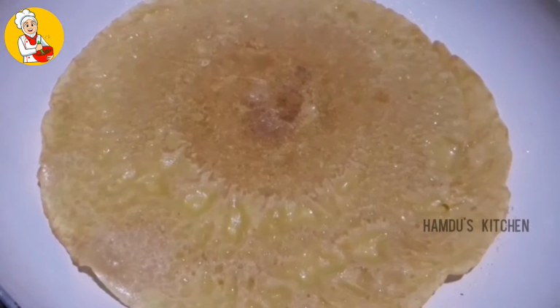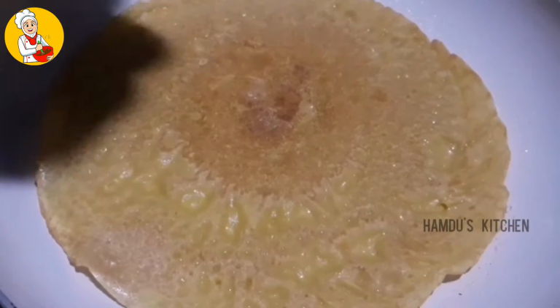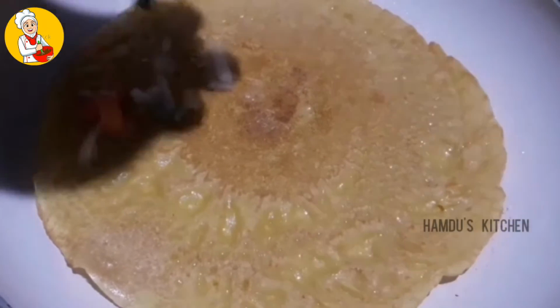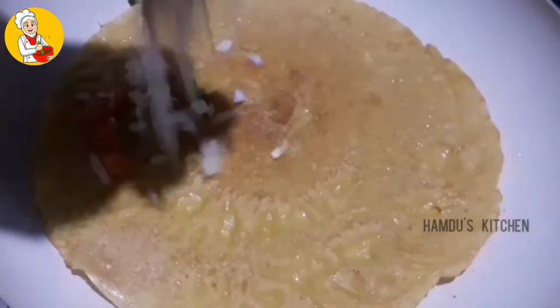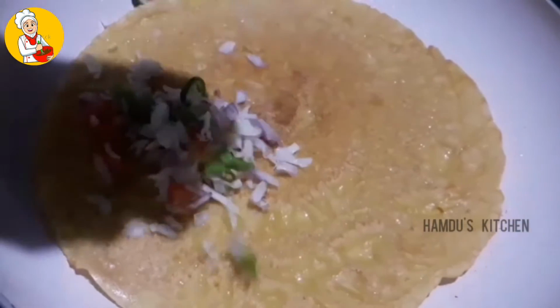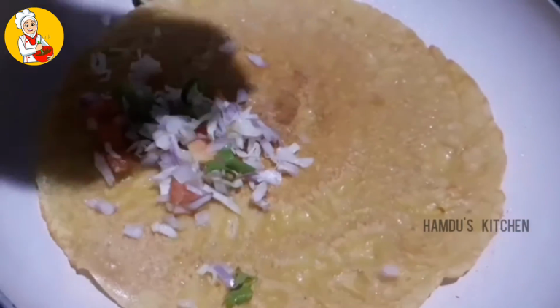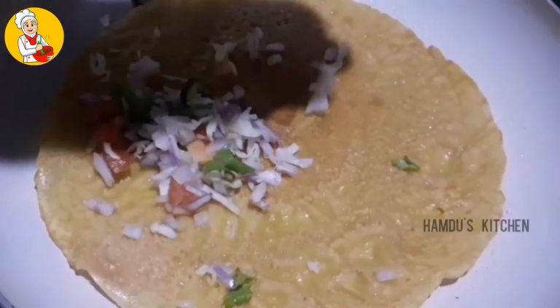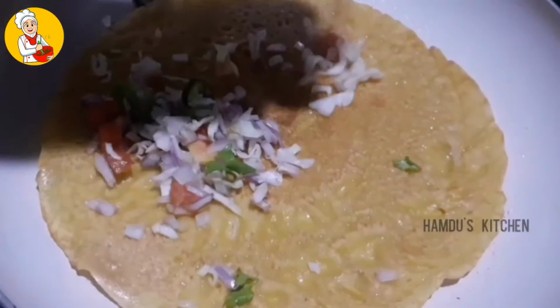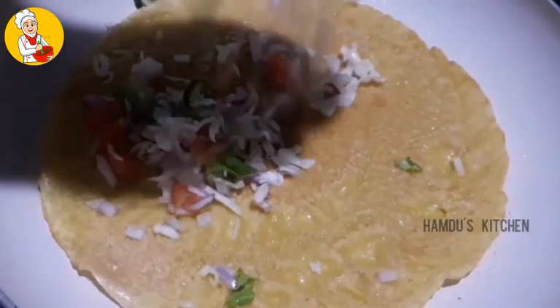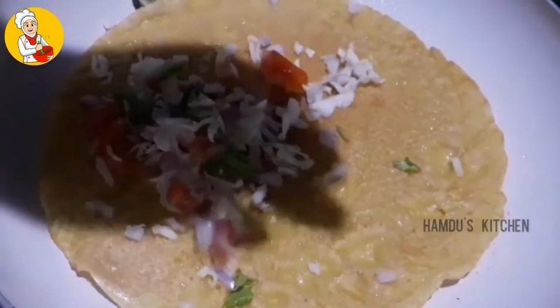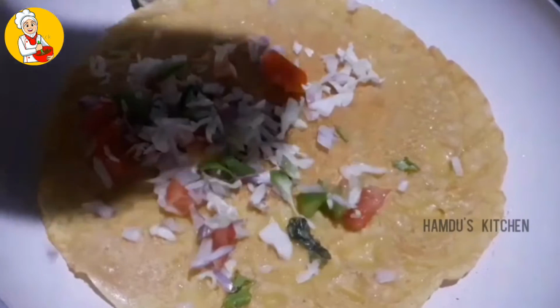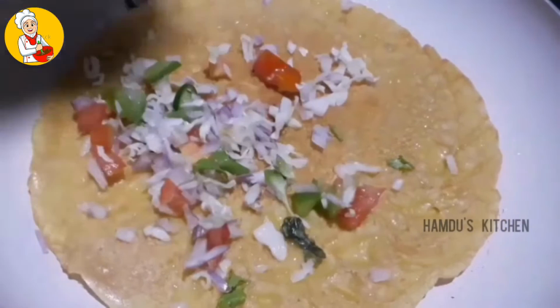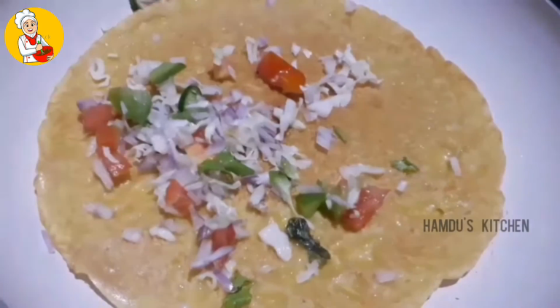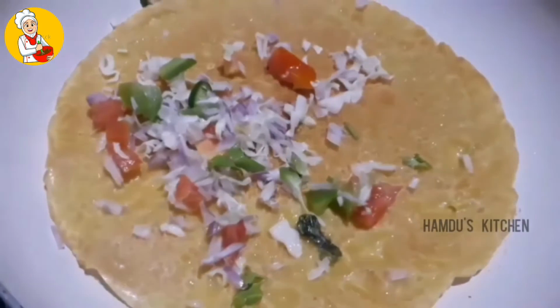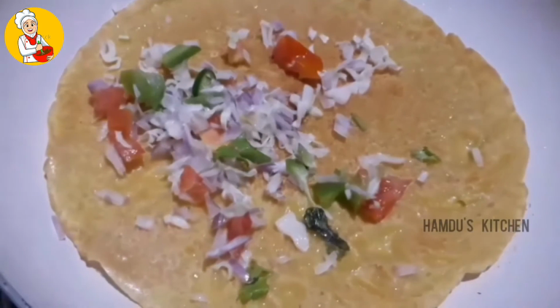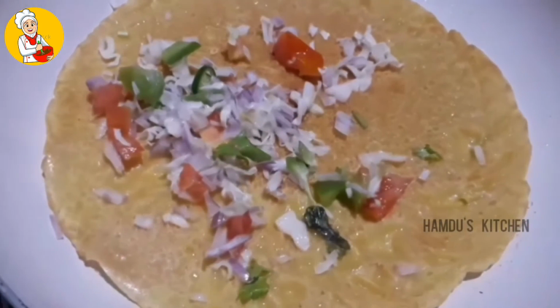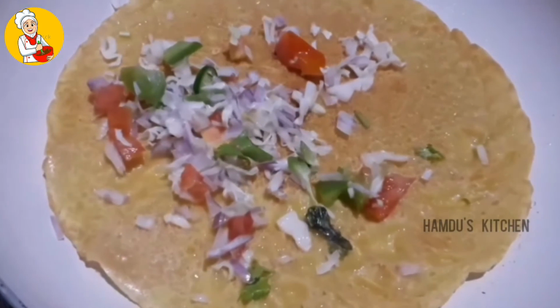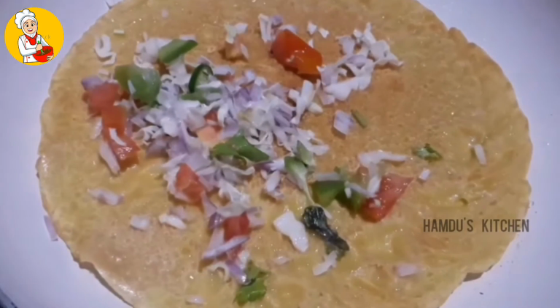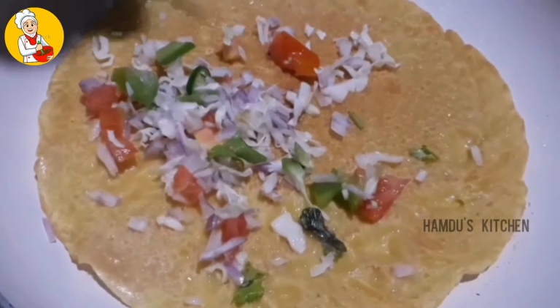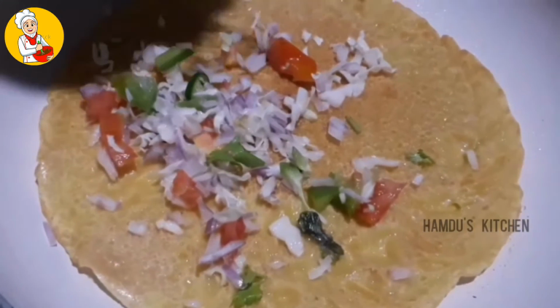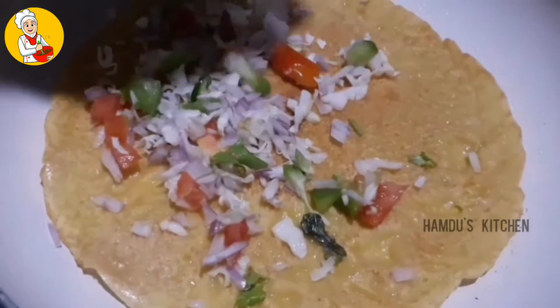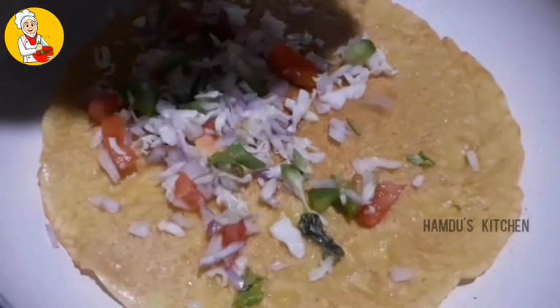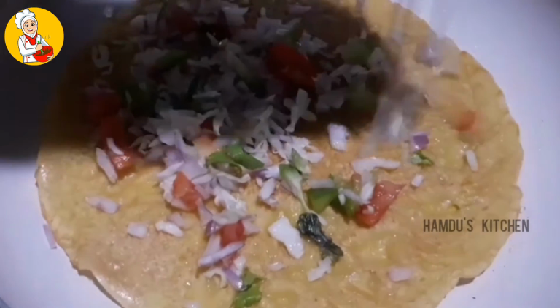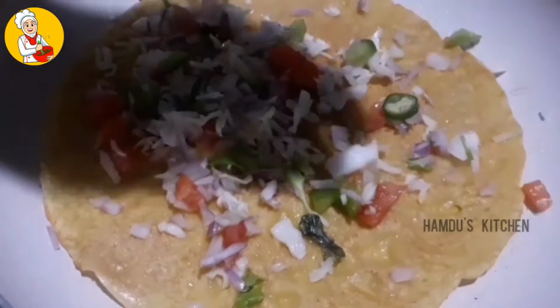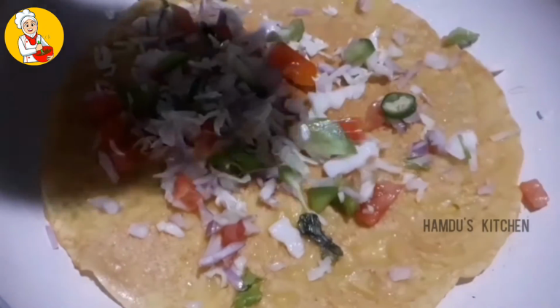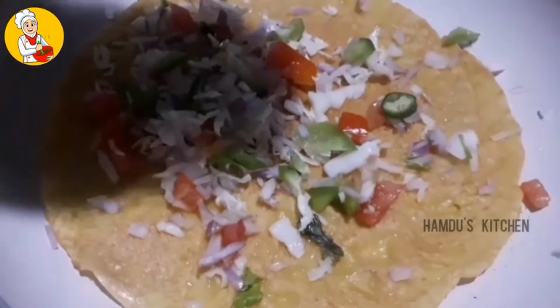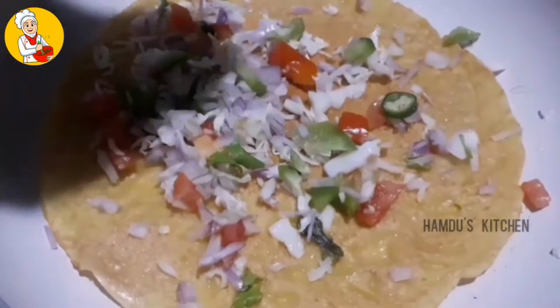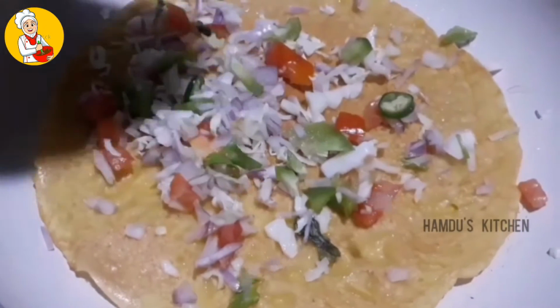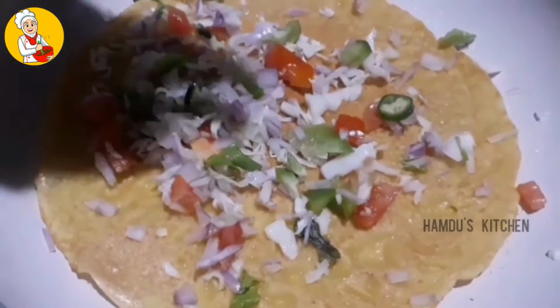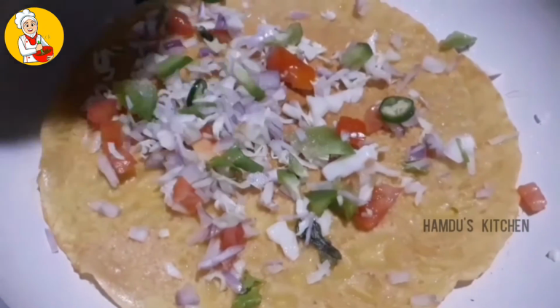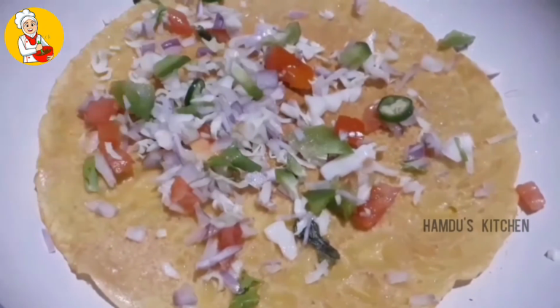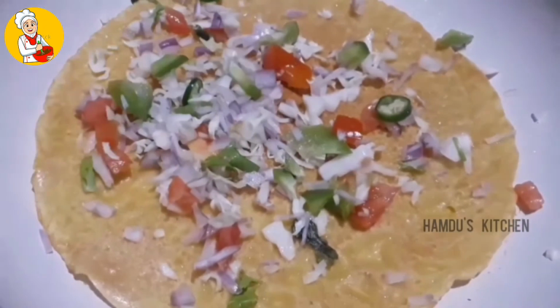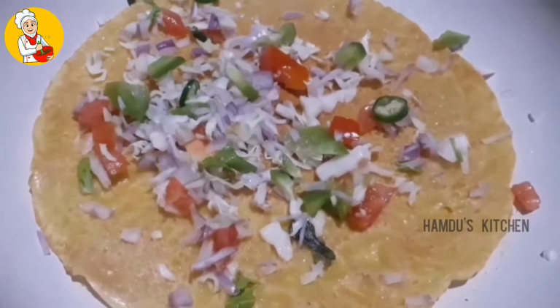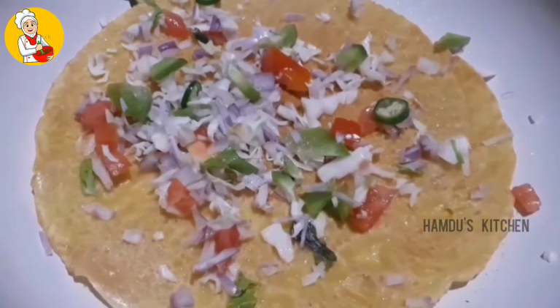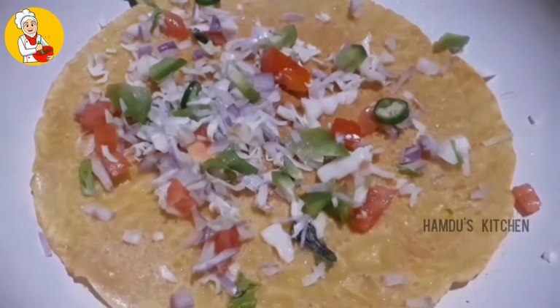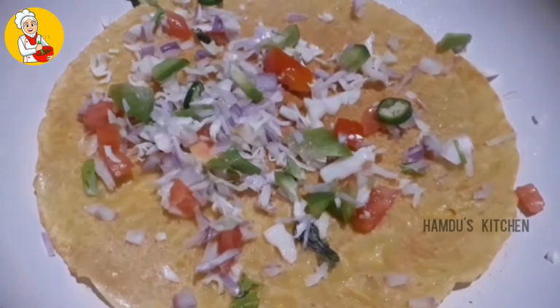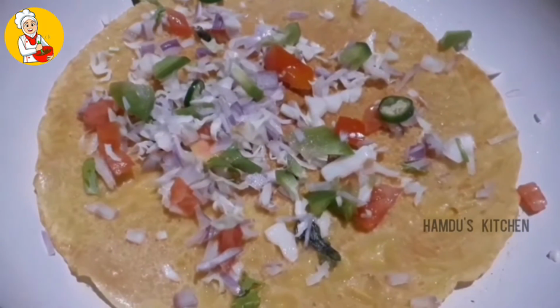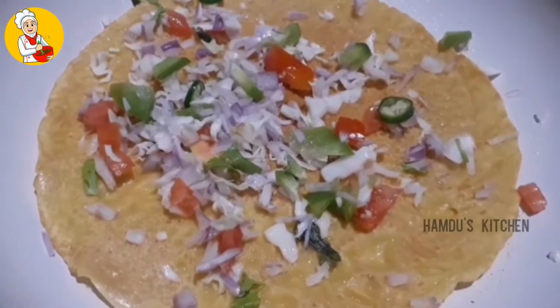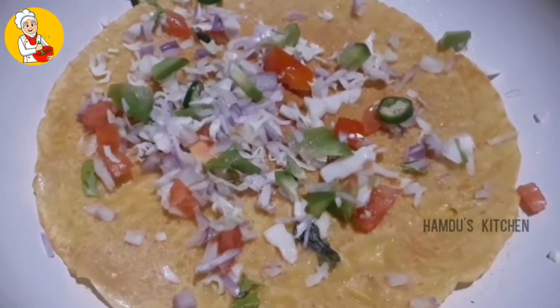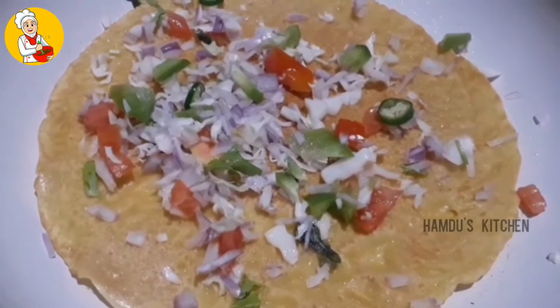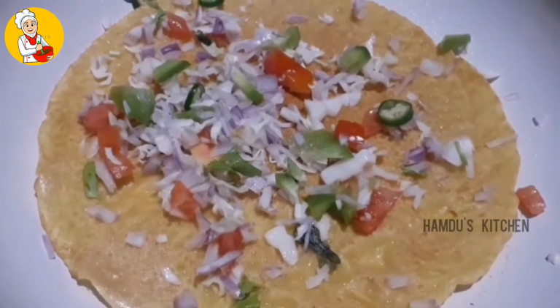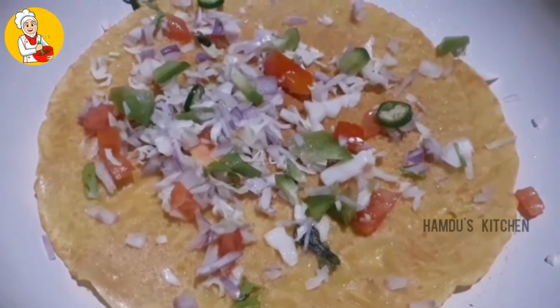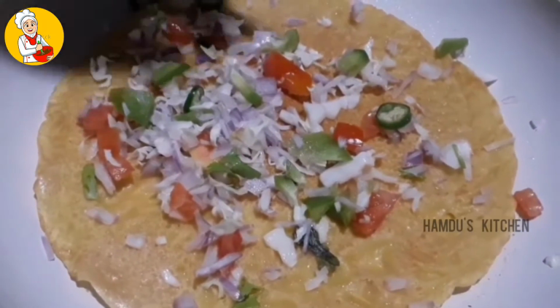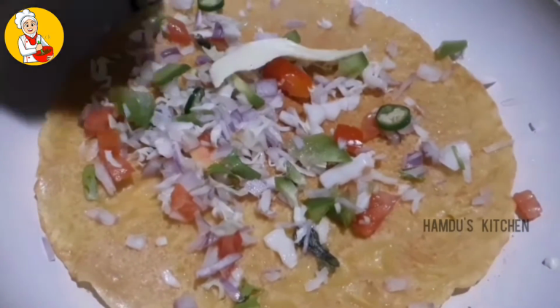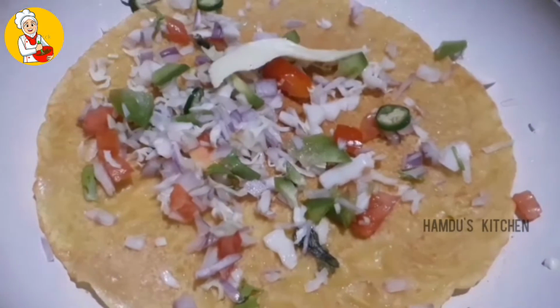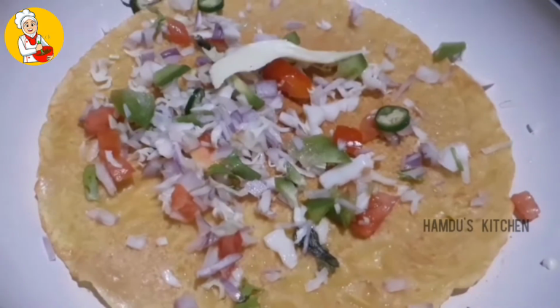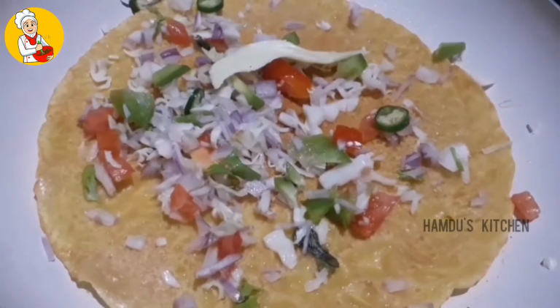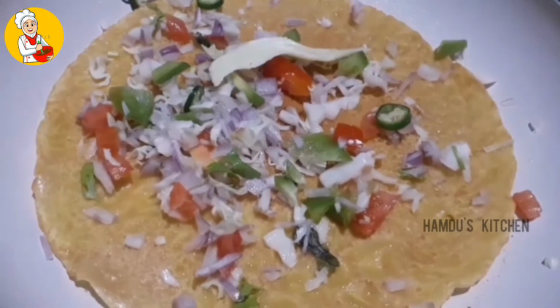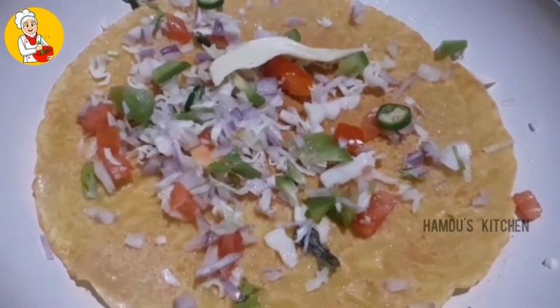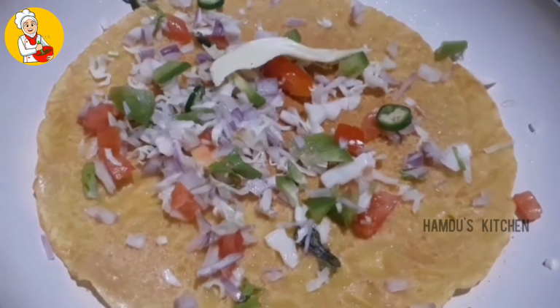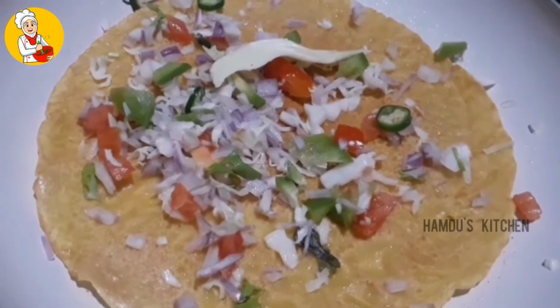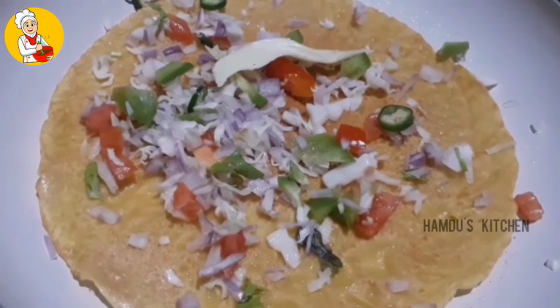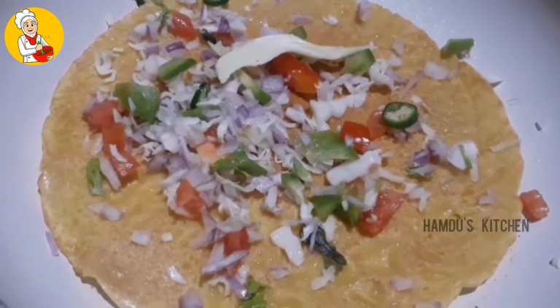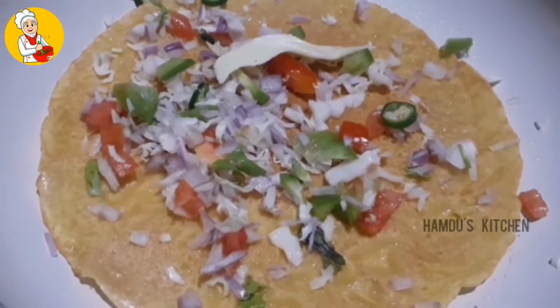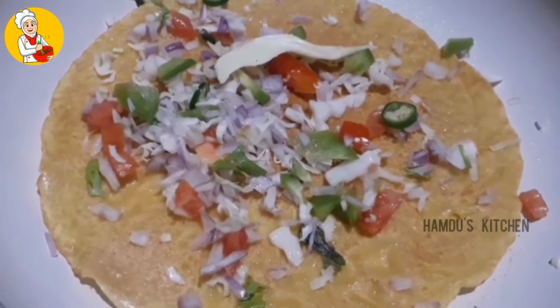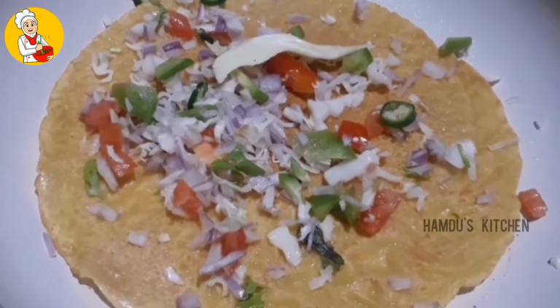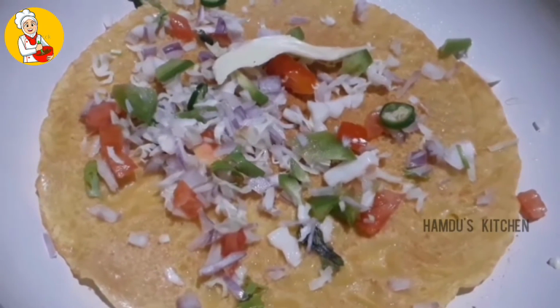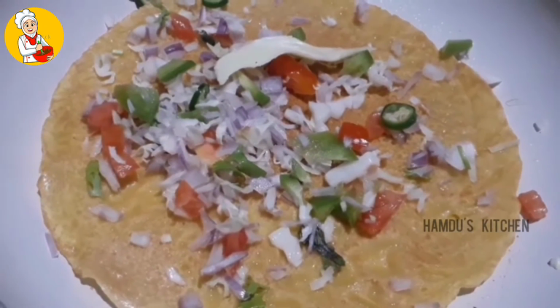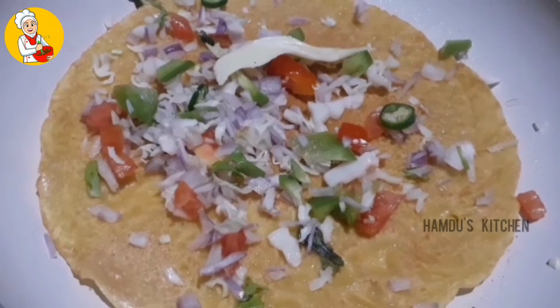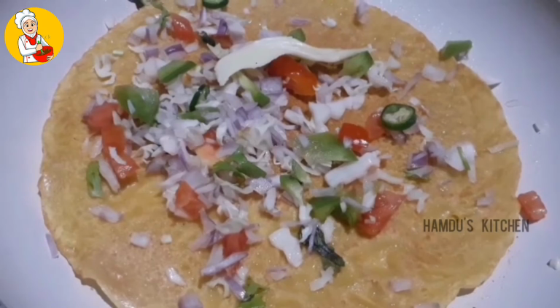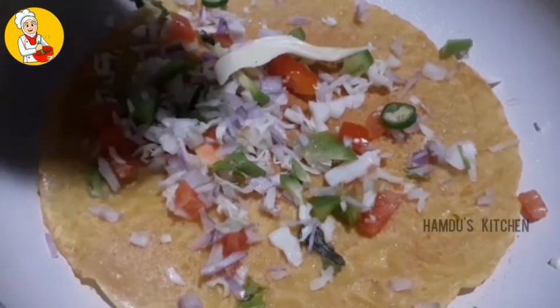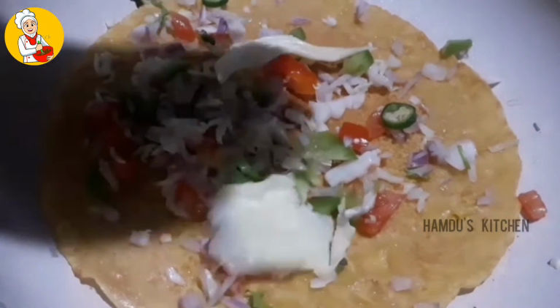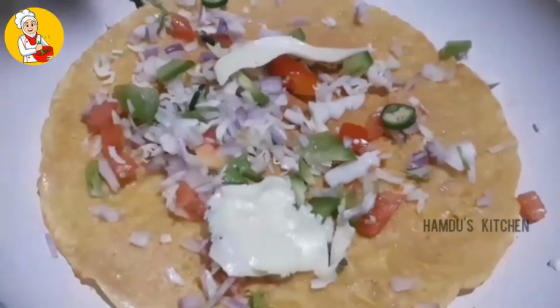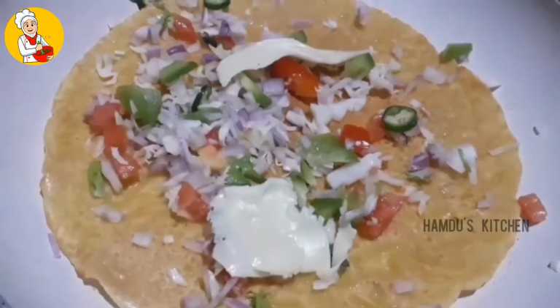Now we mix the vegetables in the bowl and I put cheese in the bowl.